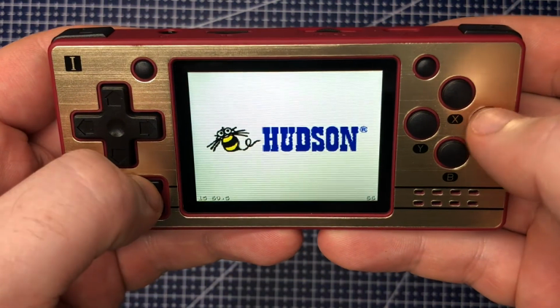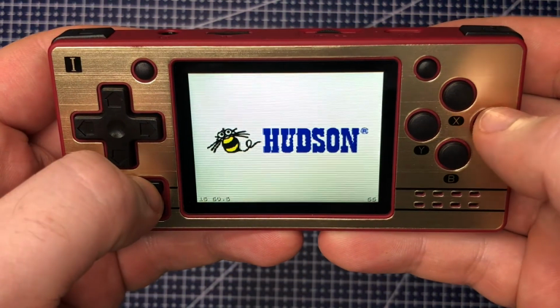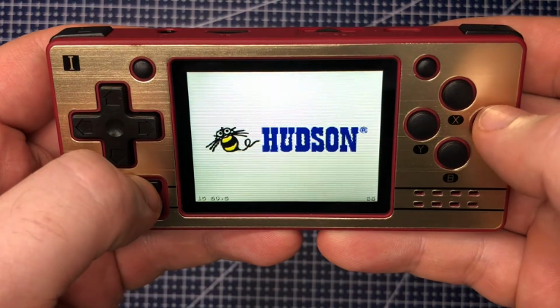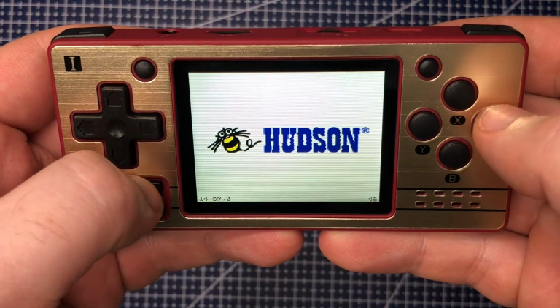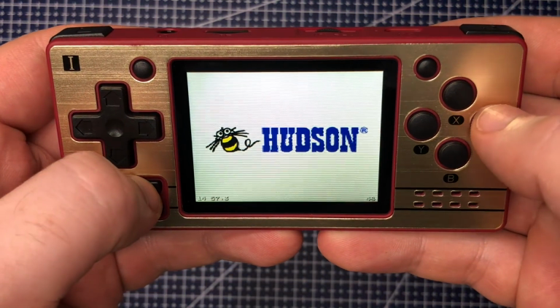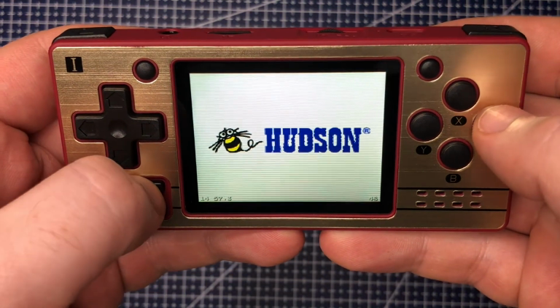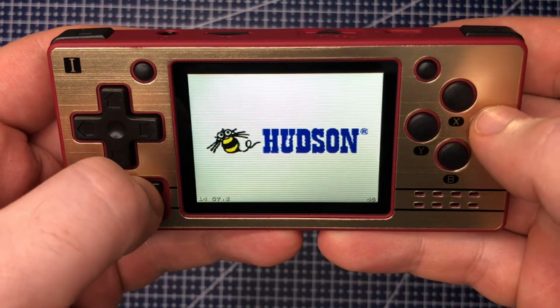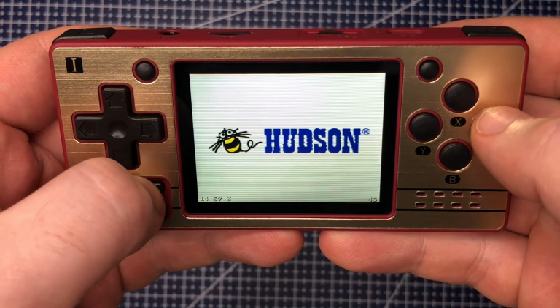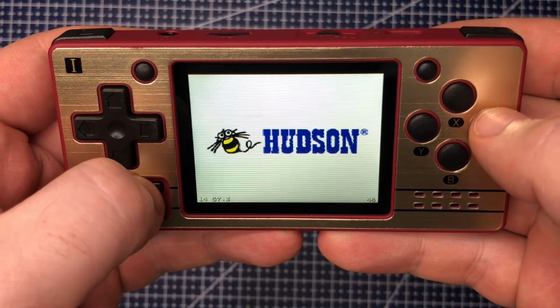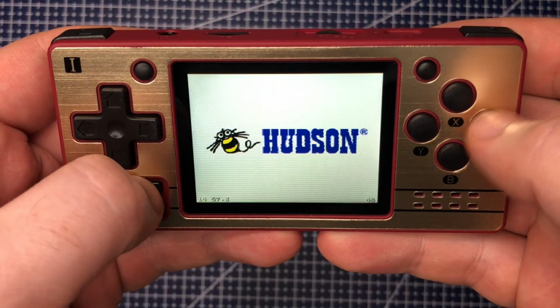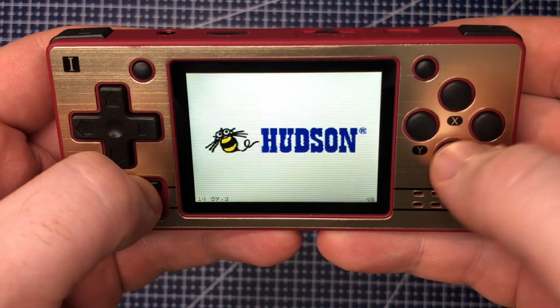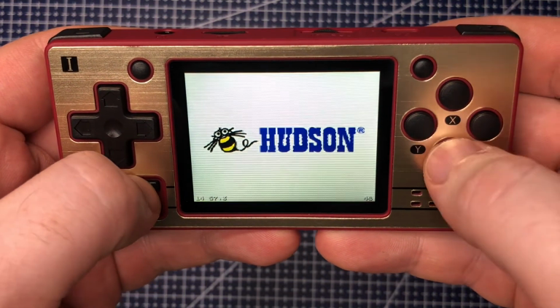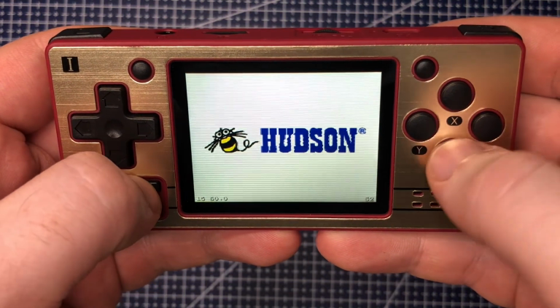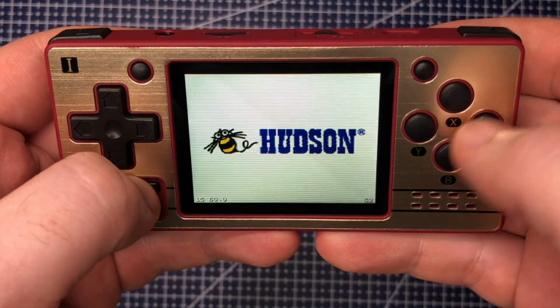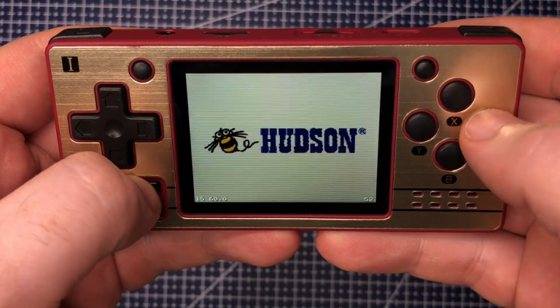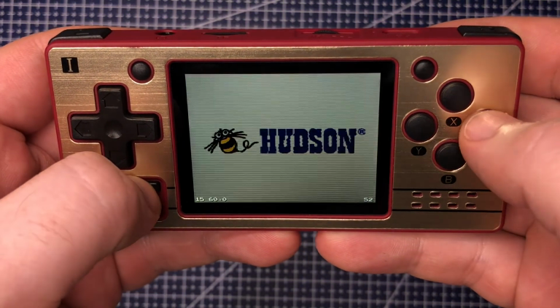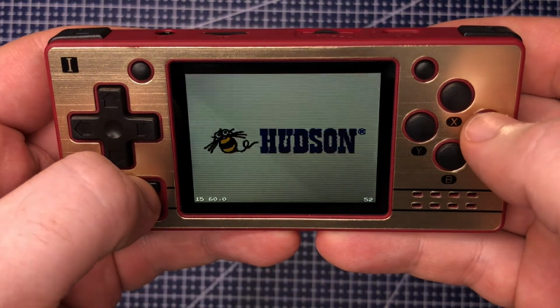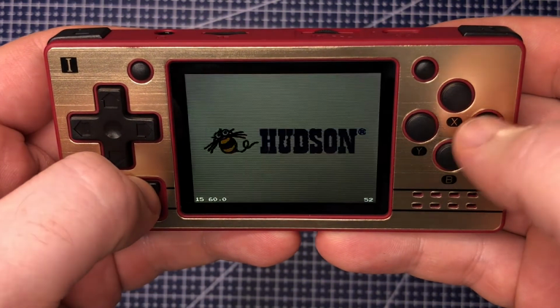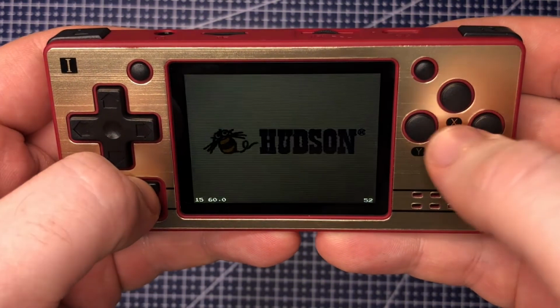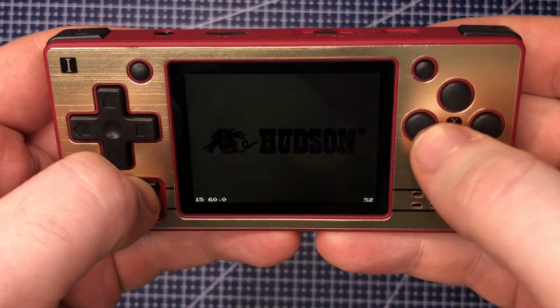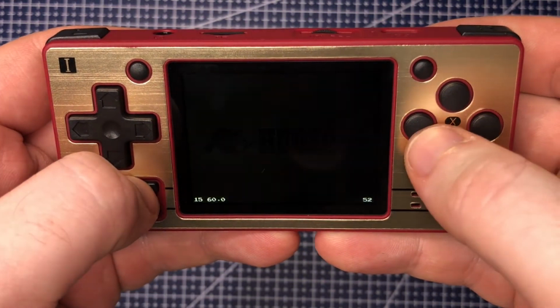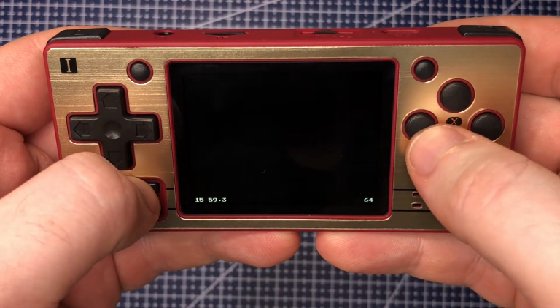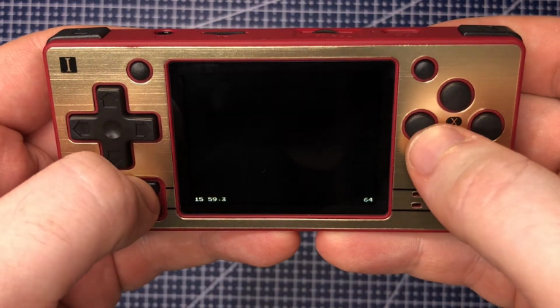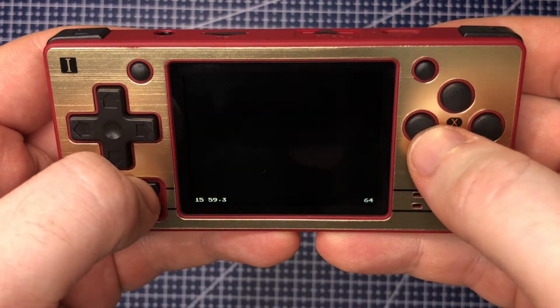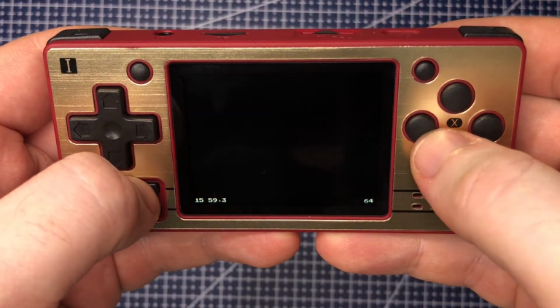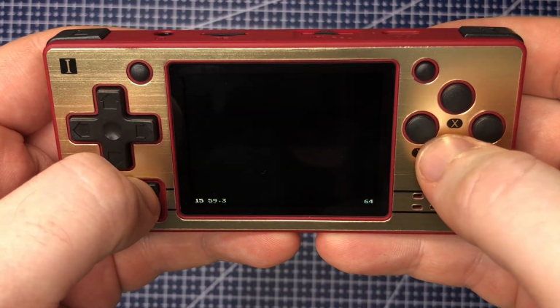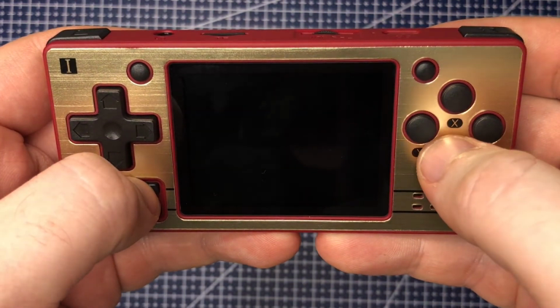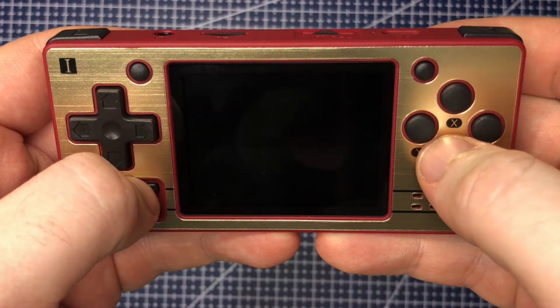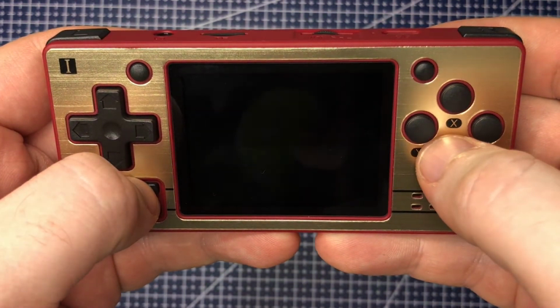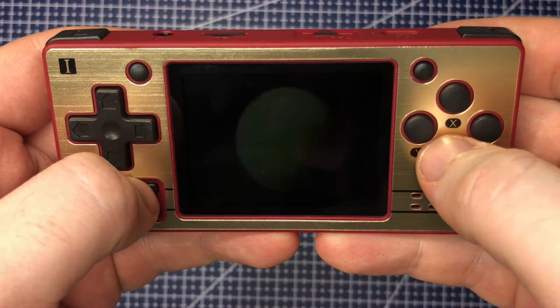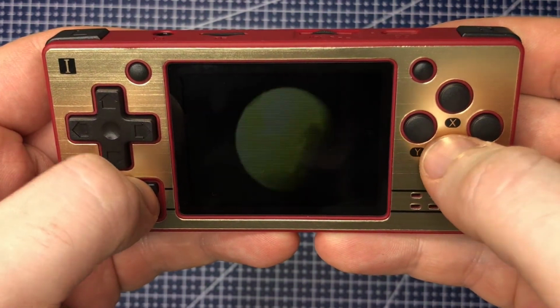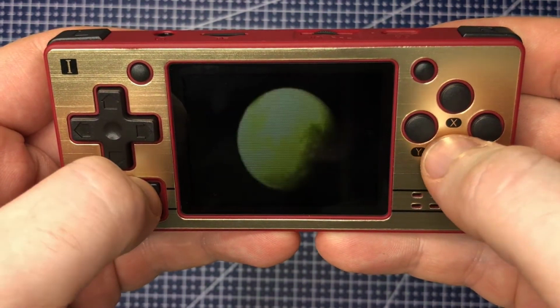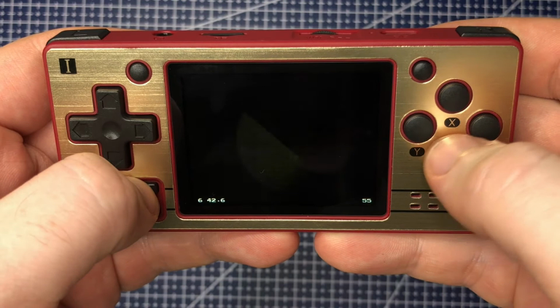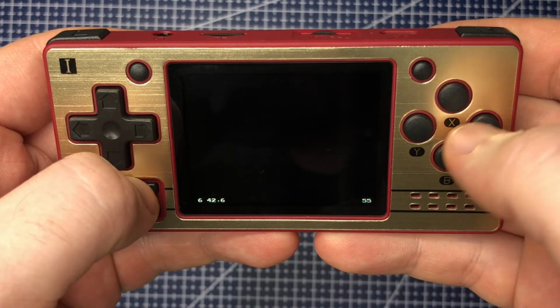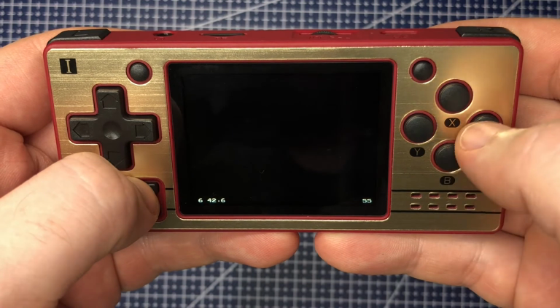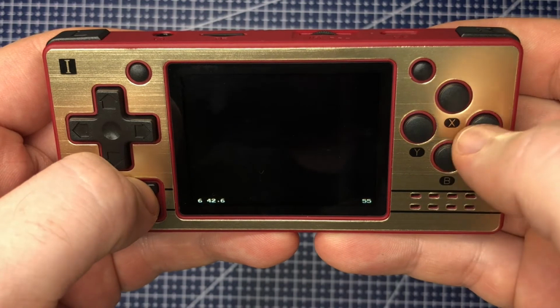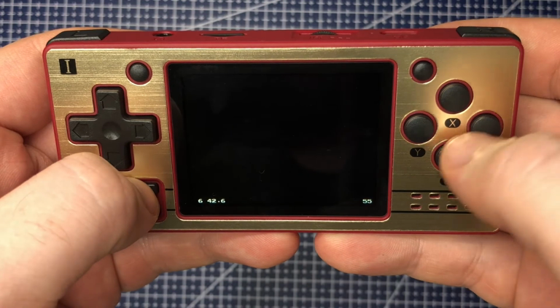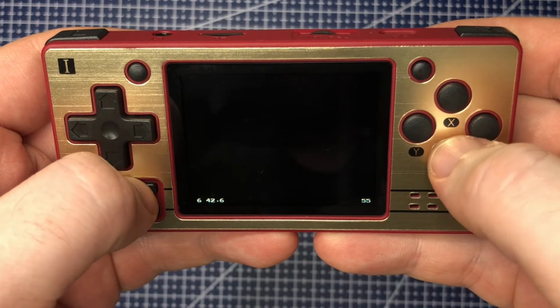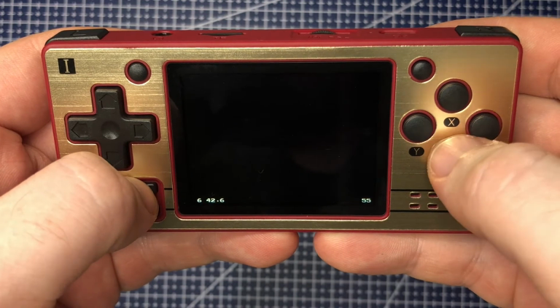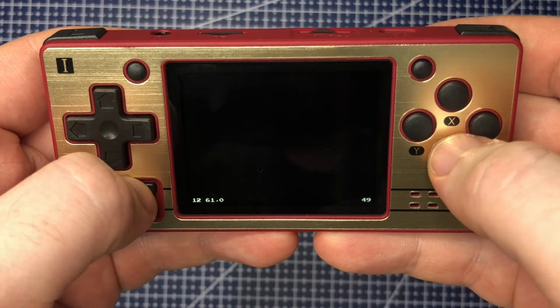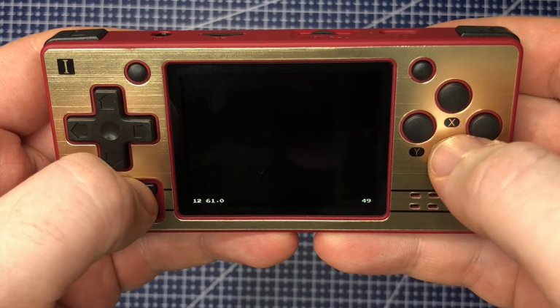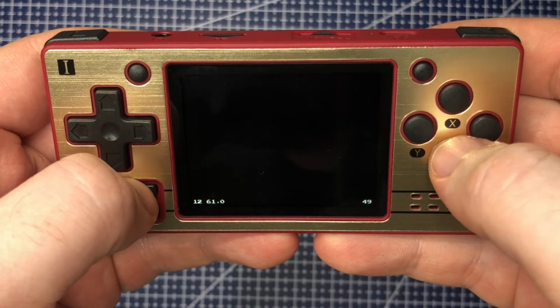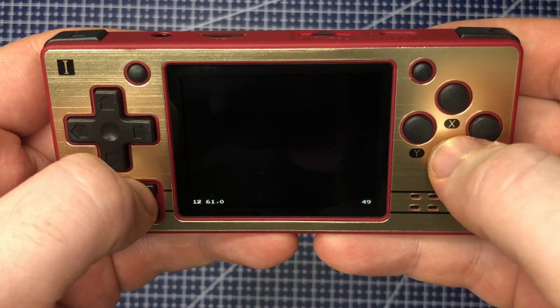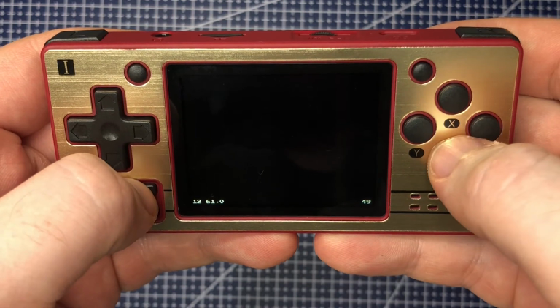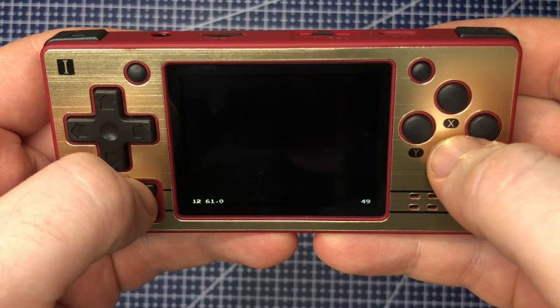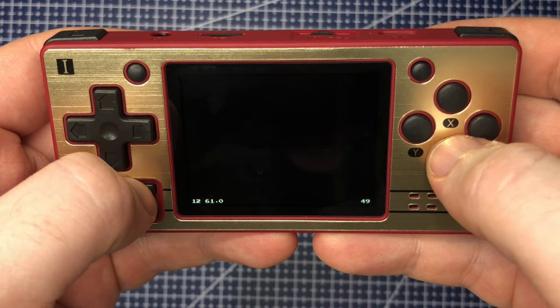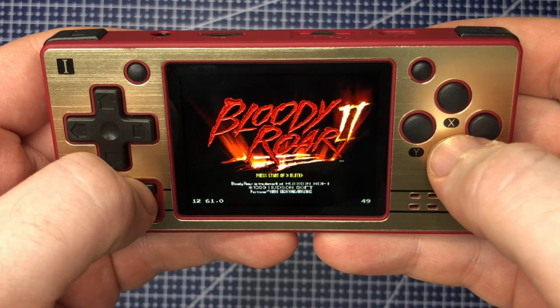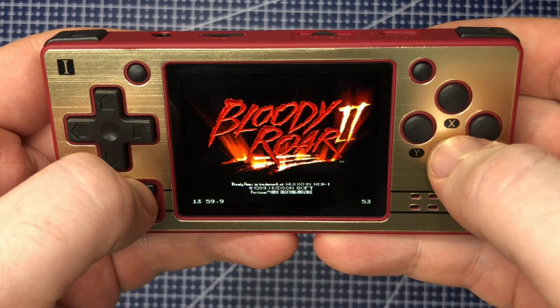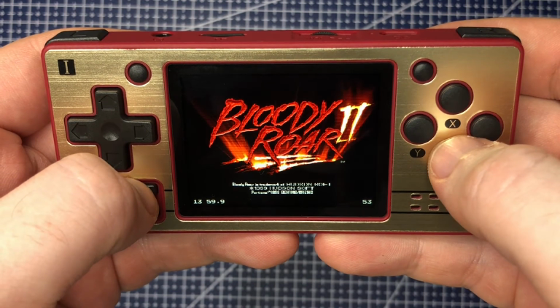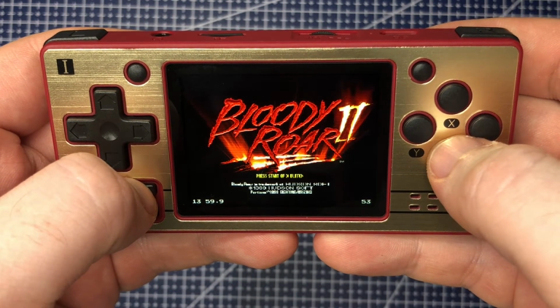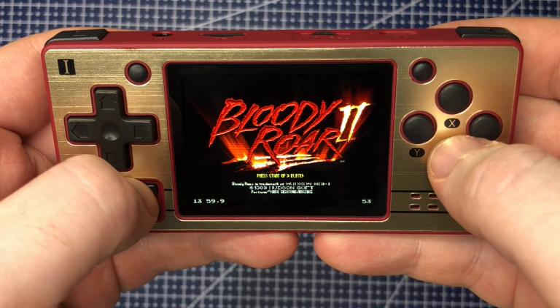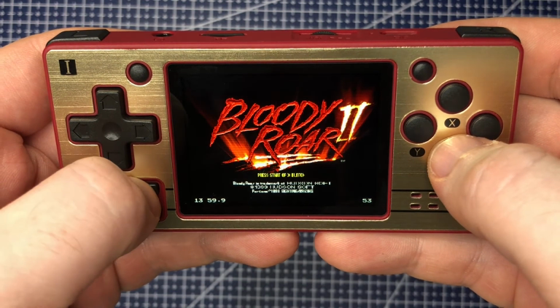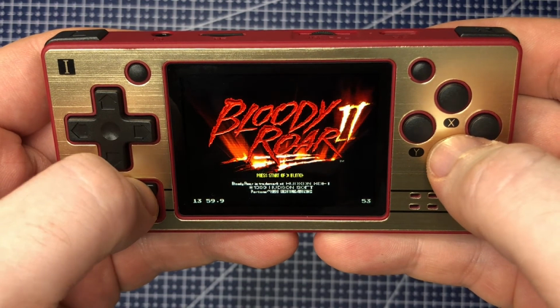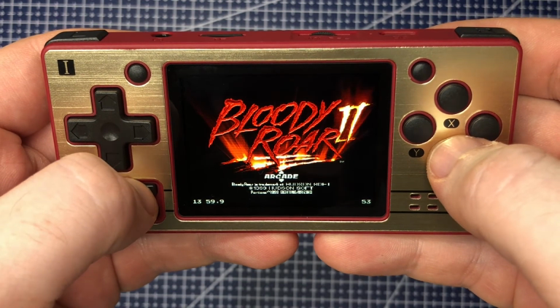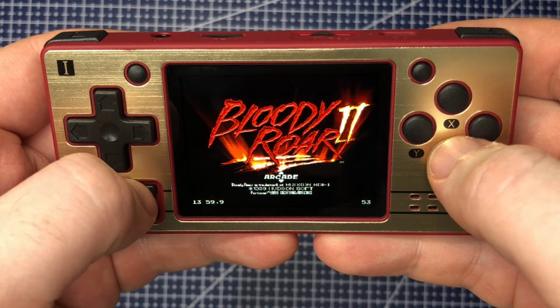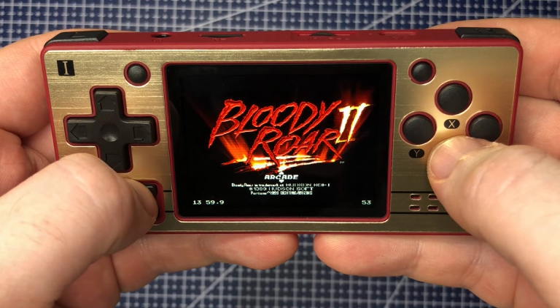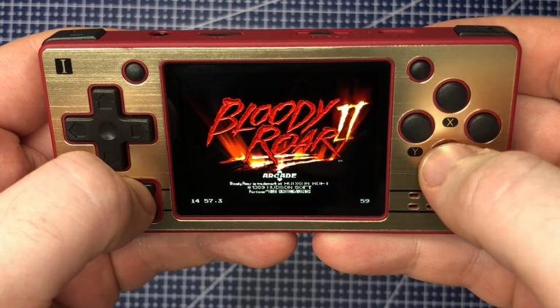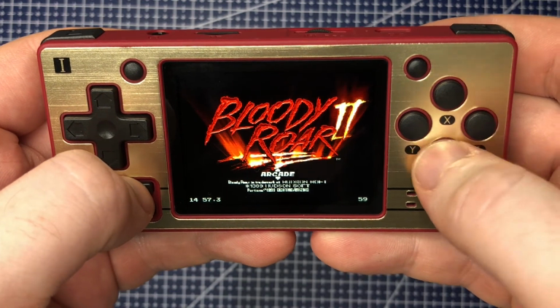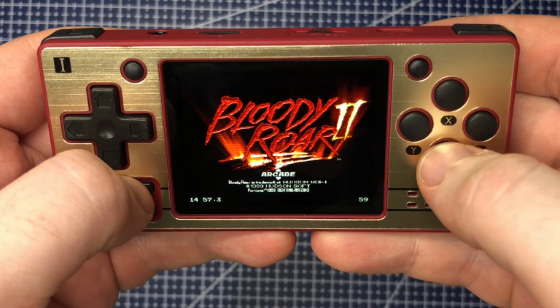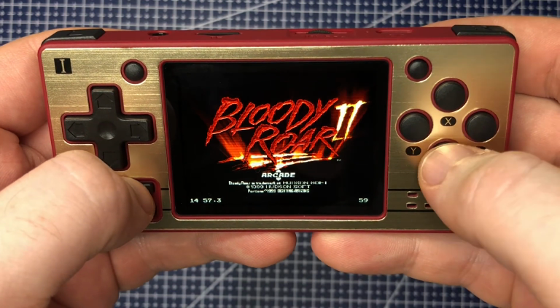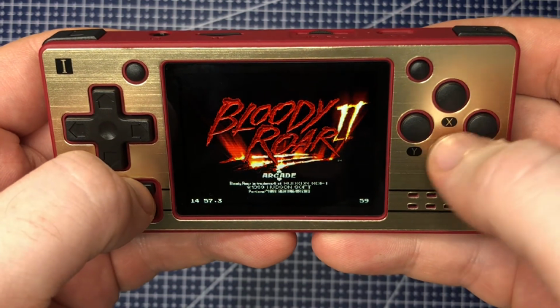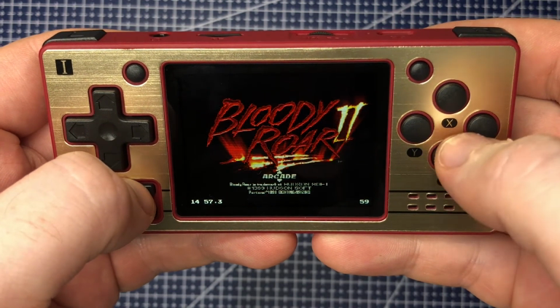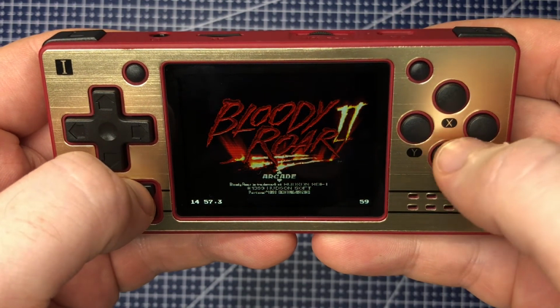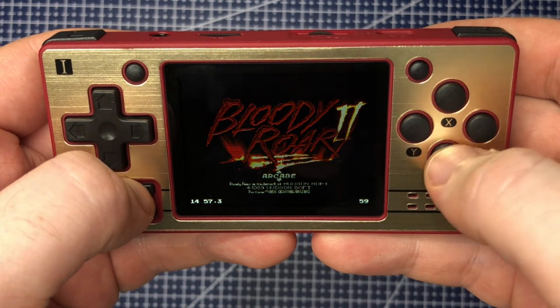So there we have it — using the custom firmware on the PowerKiddy Q20. I hope this has been useful. I'll leave you with a bit of gameplay, but thank you so much for watching.